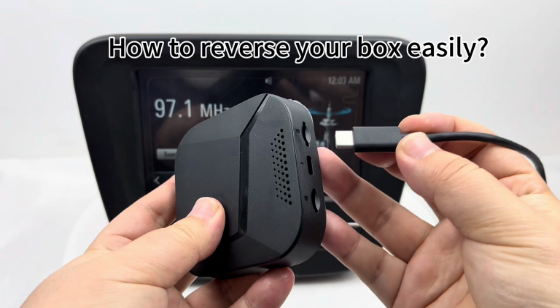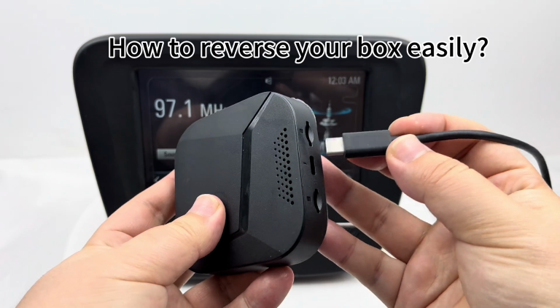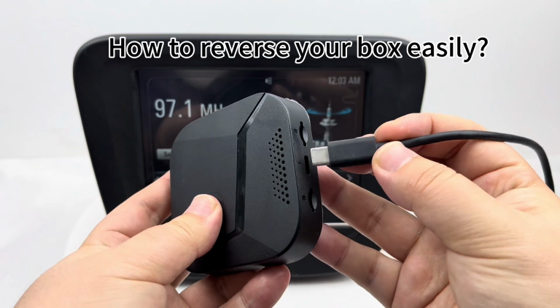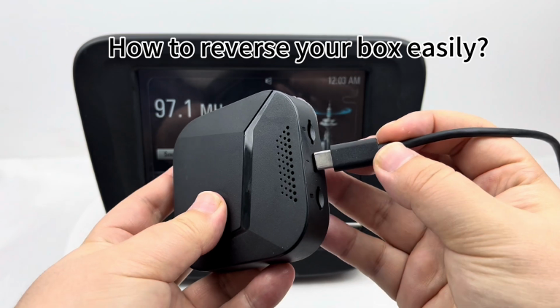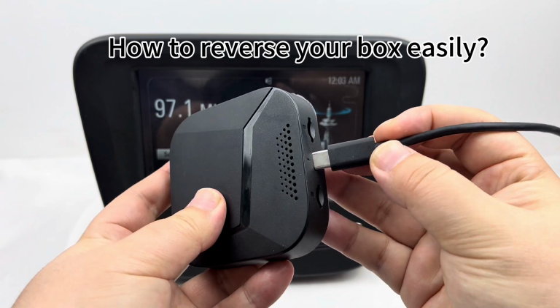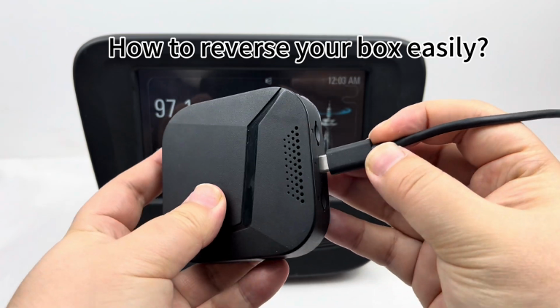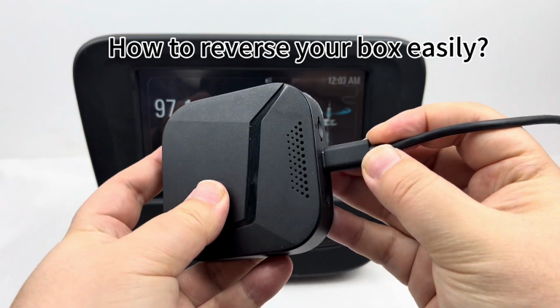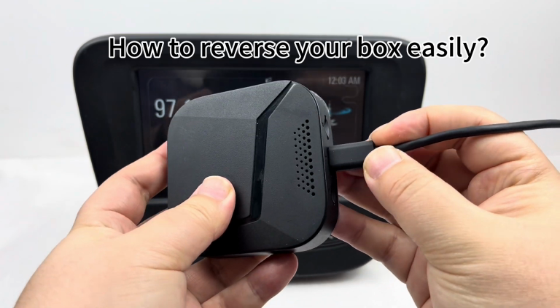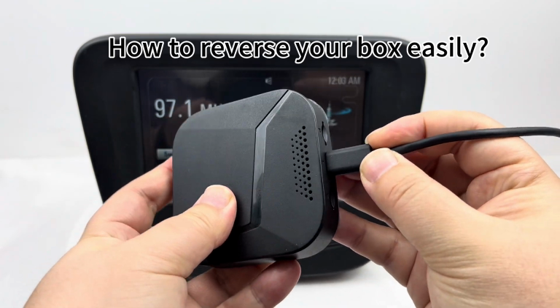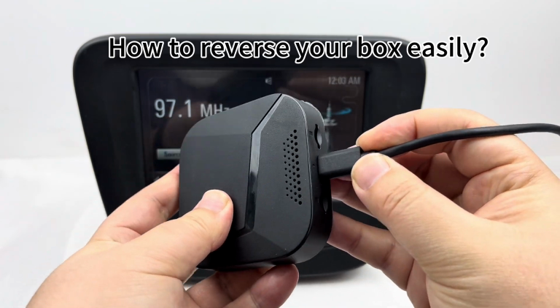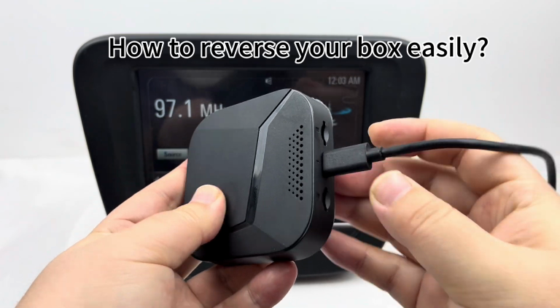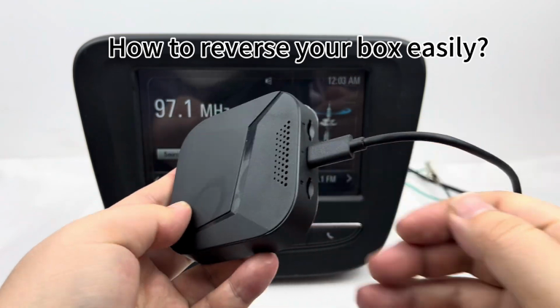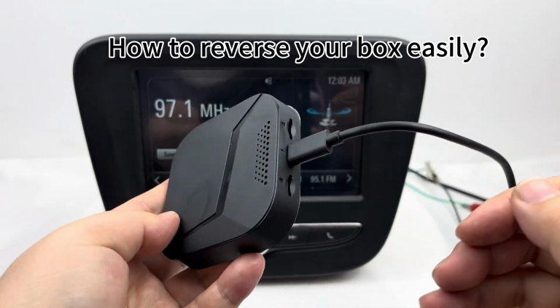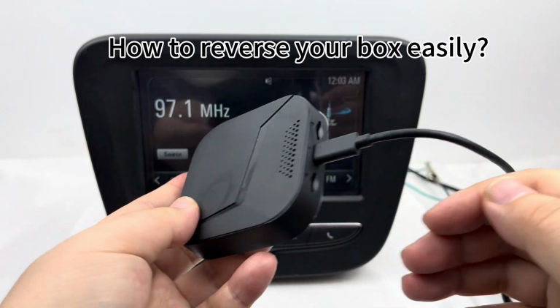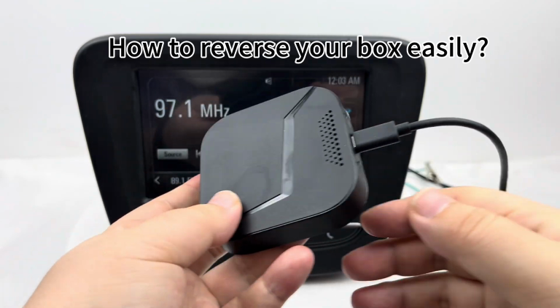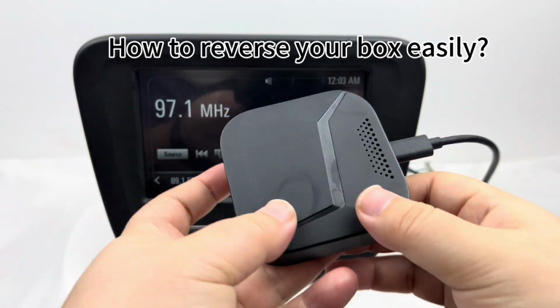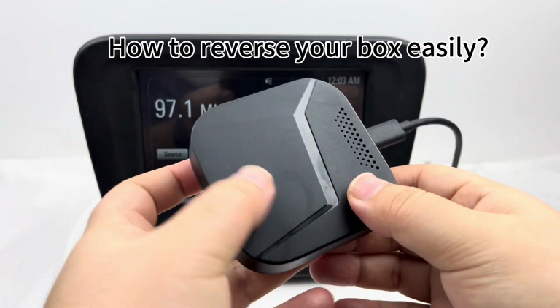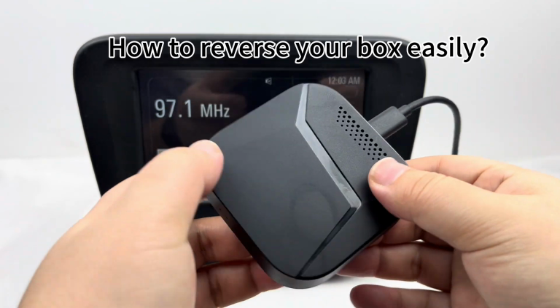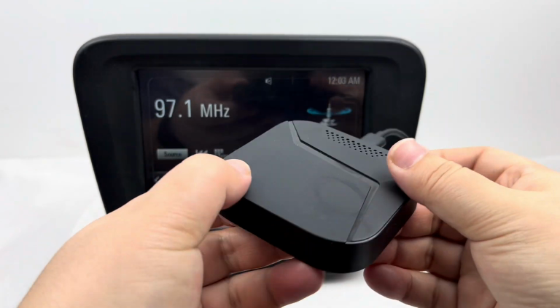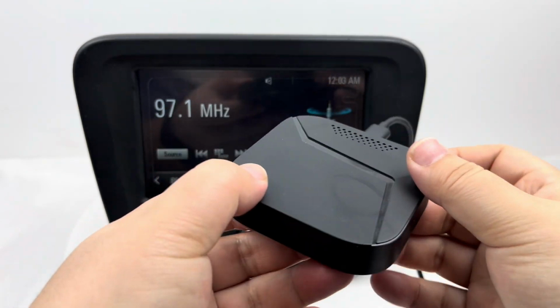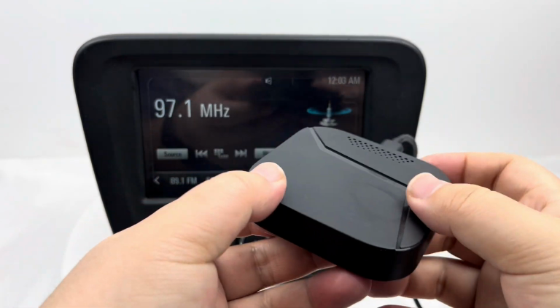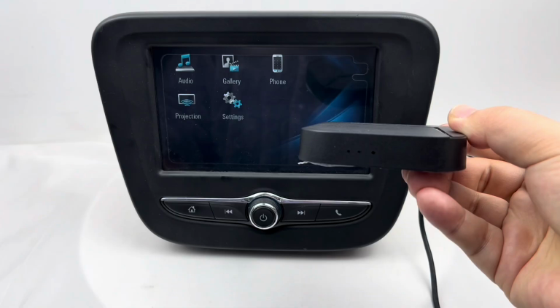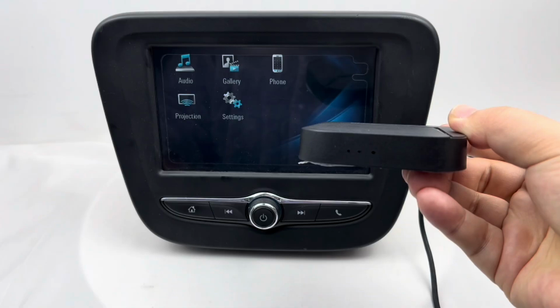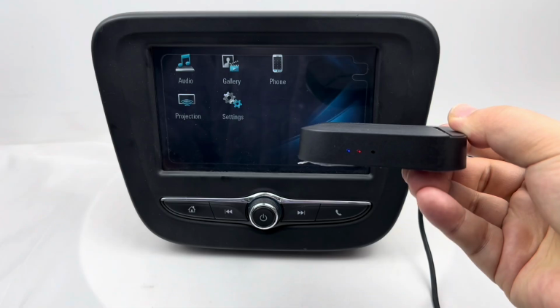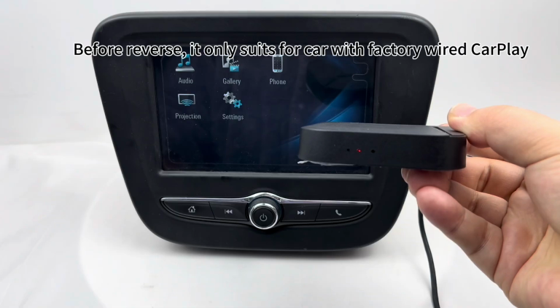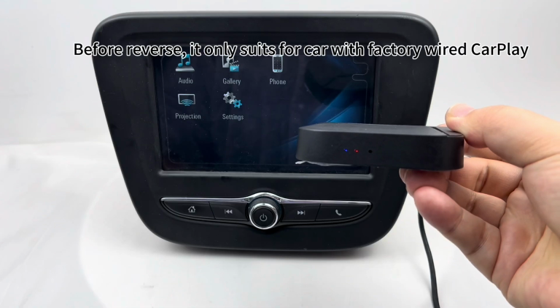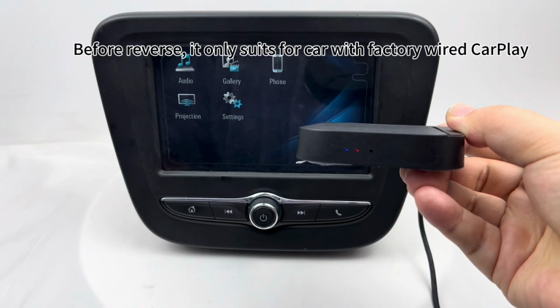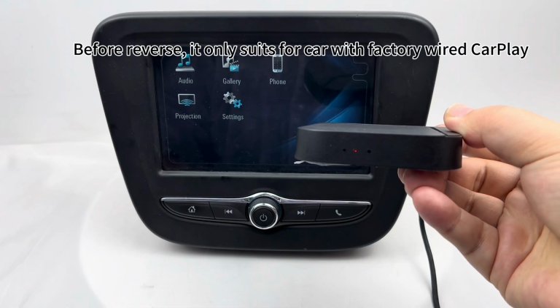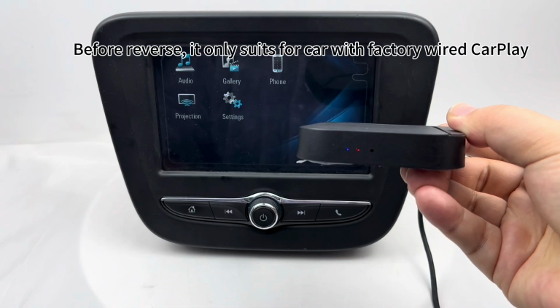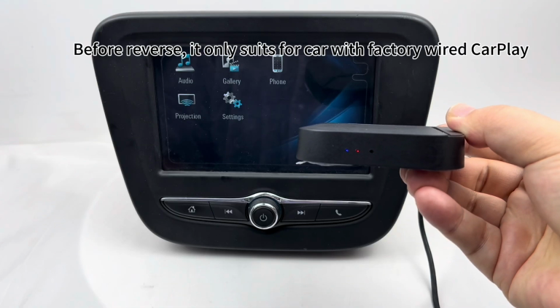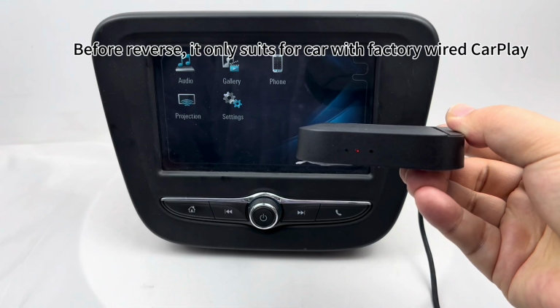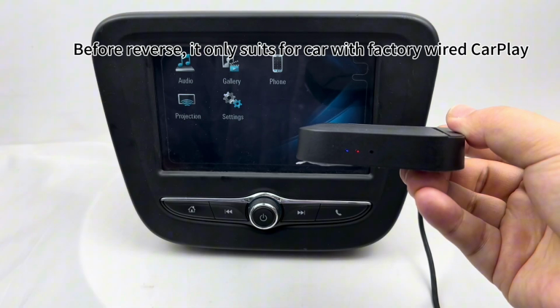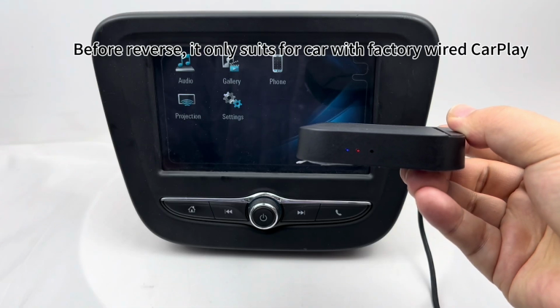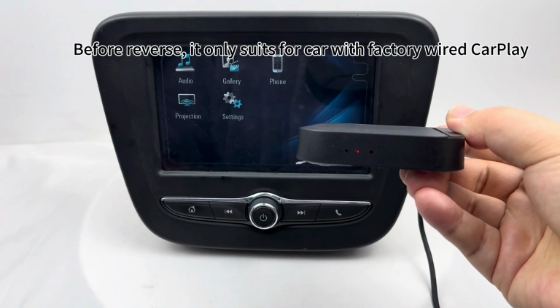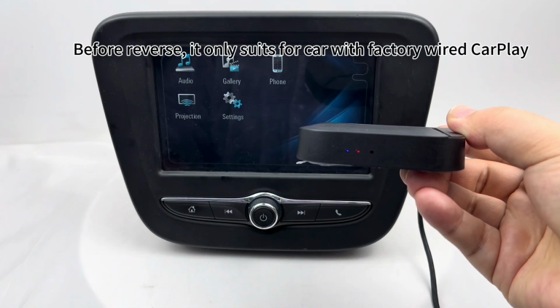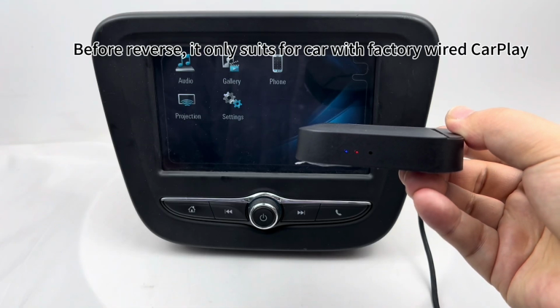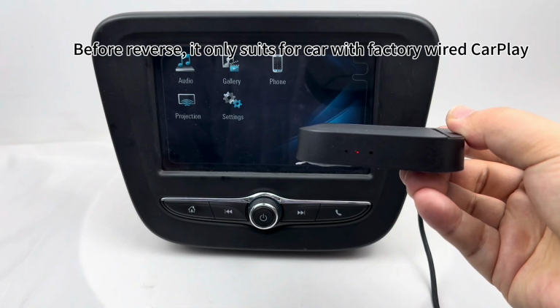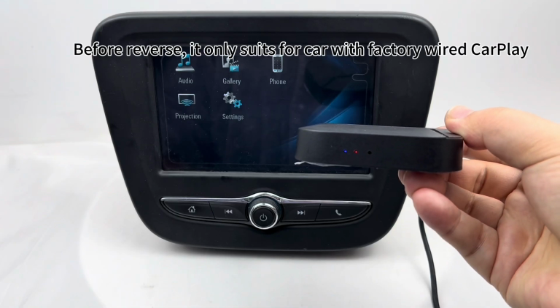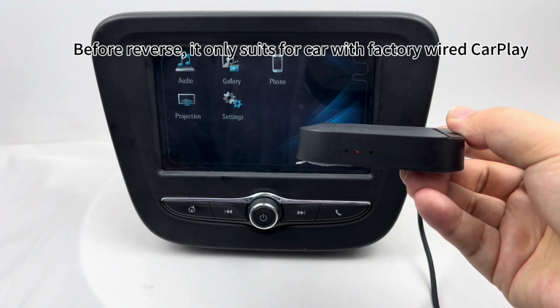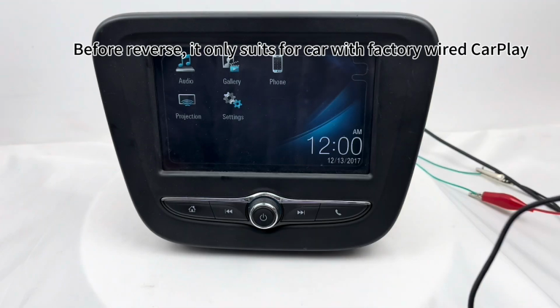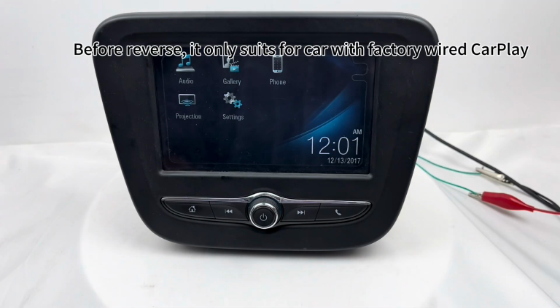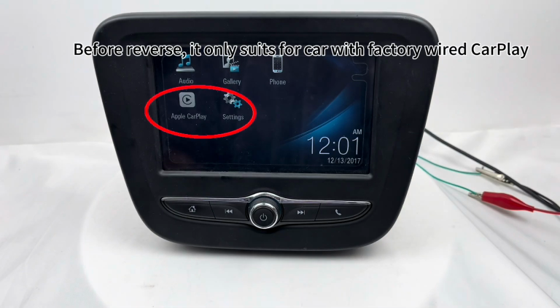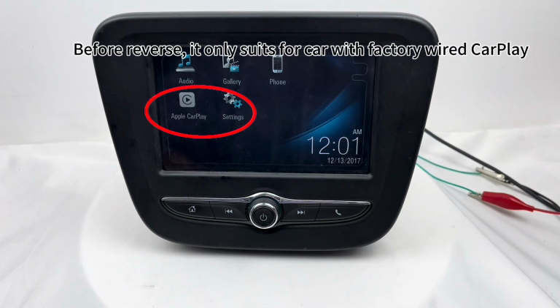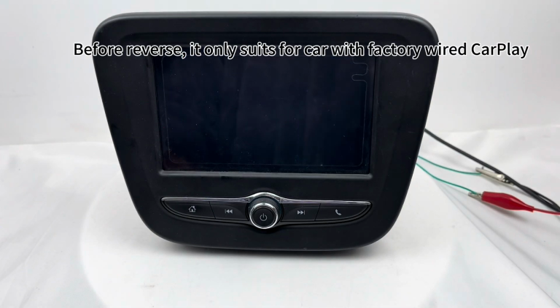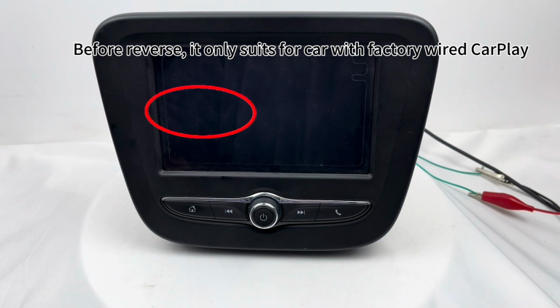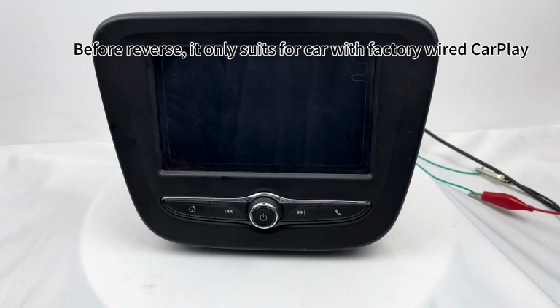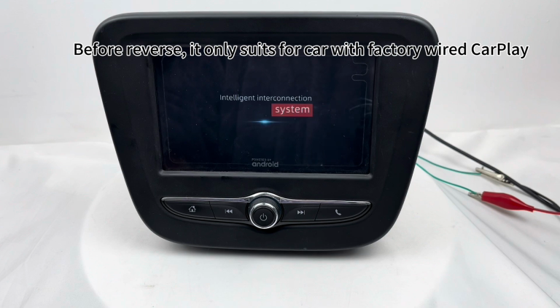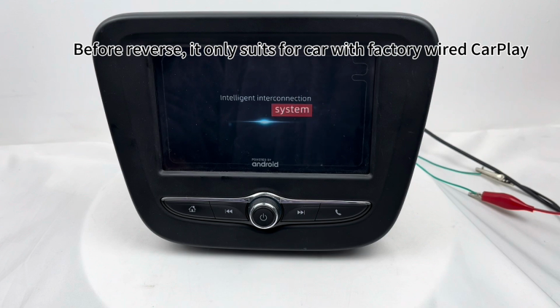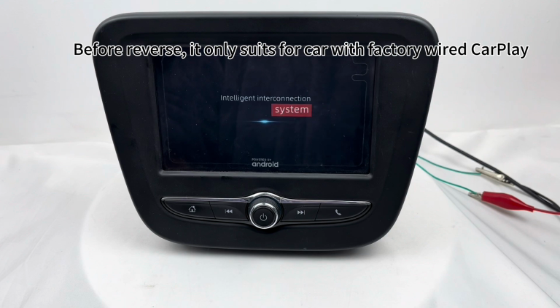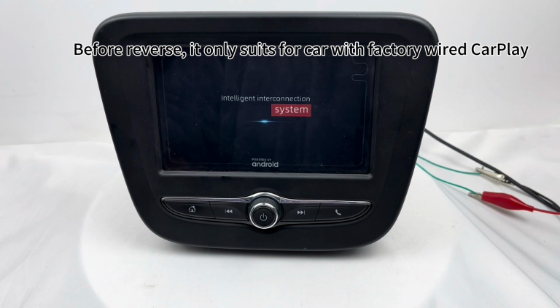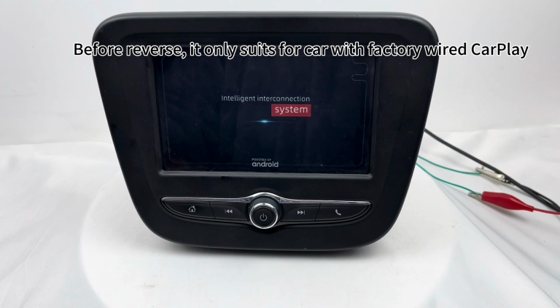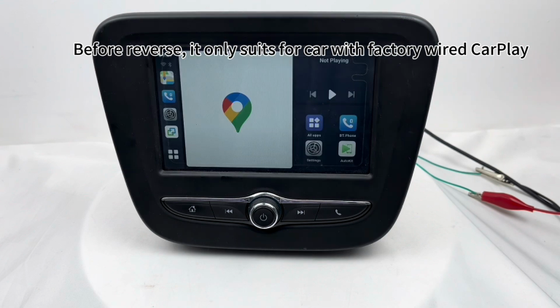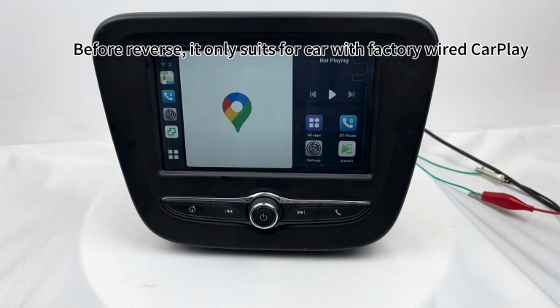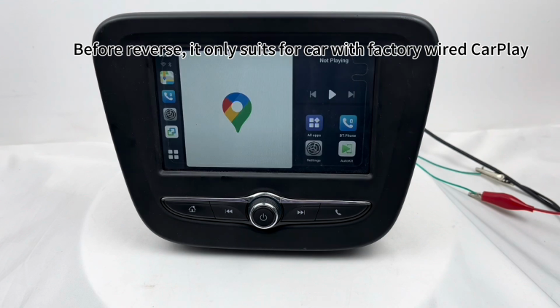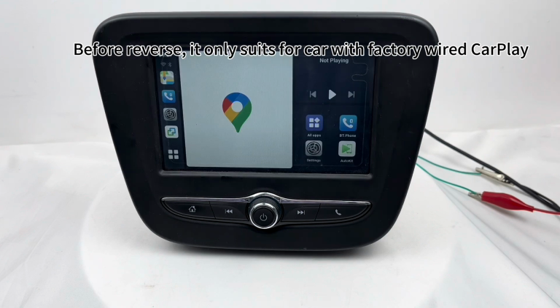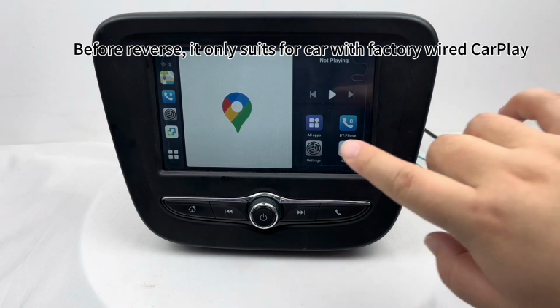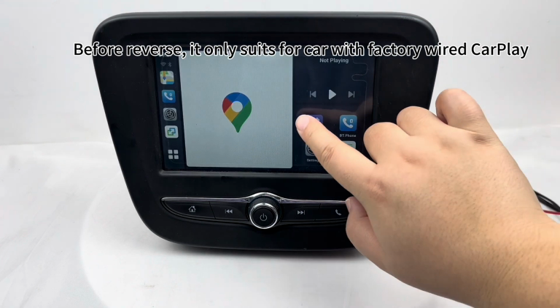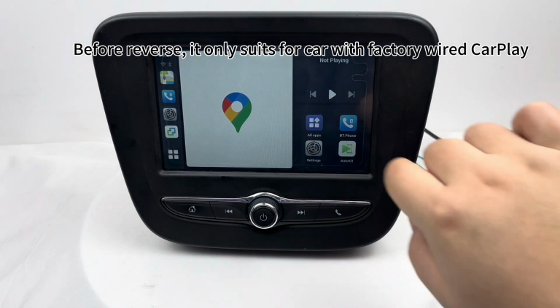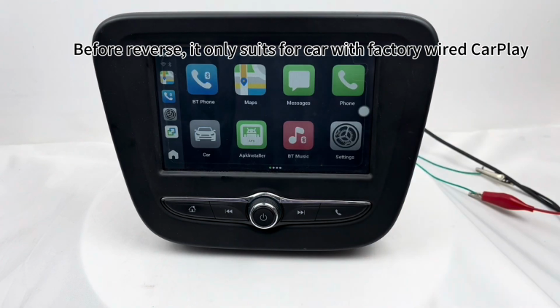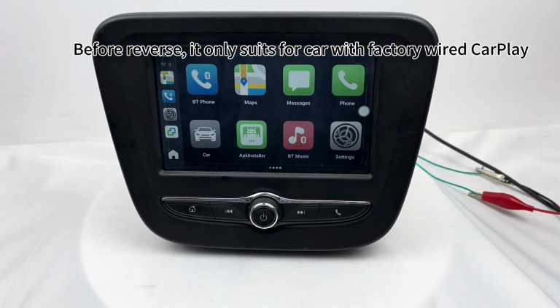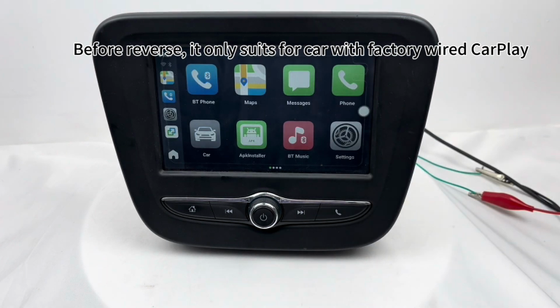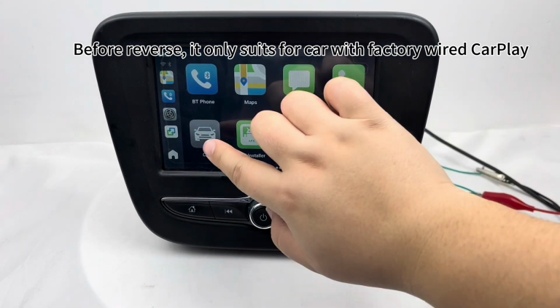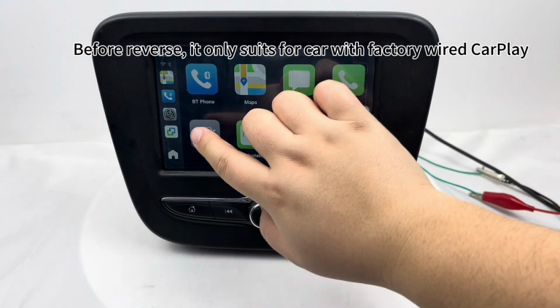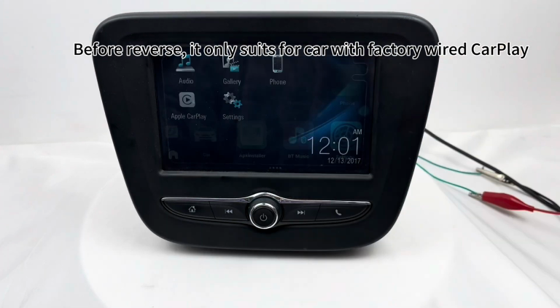How to reverse your box easily? Before reversing, it only suits for a car with wired CarPlay.